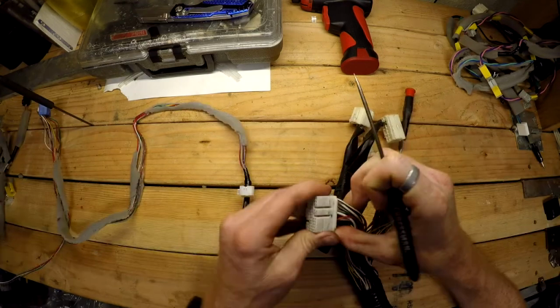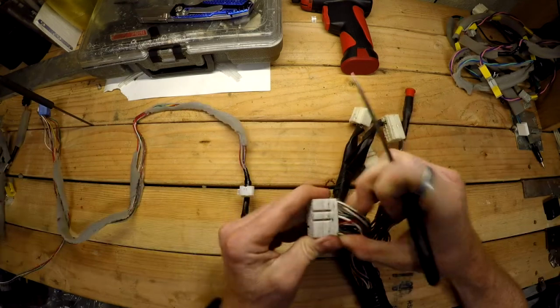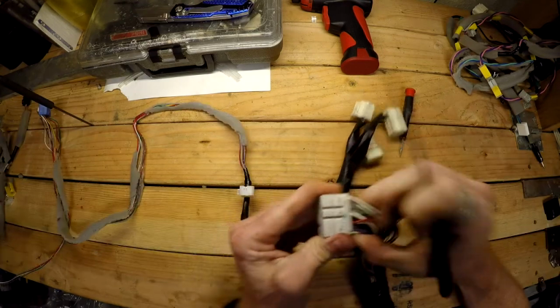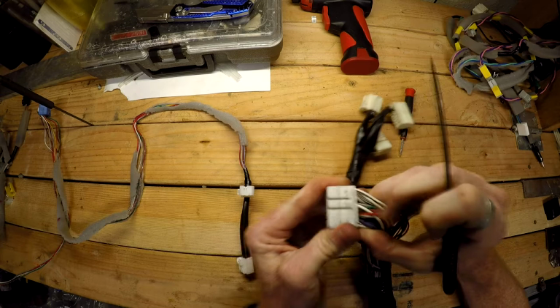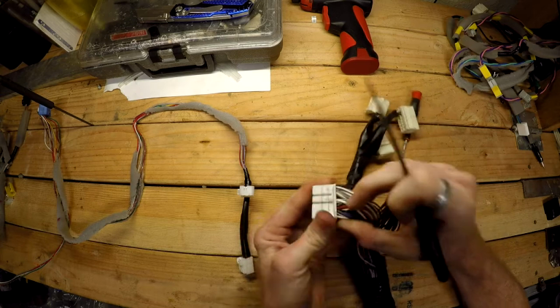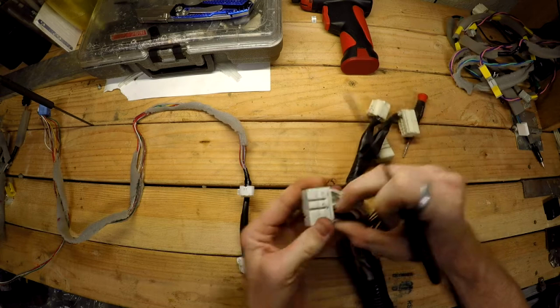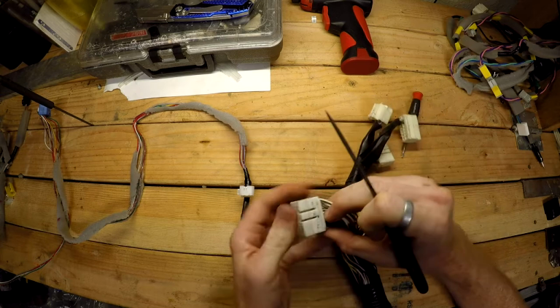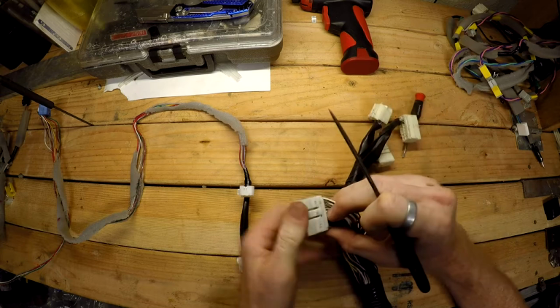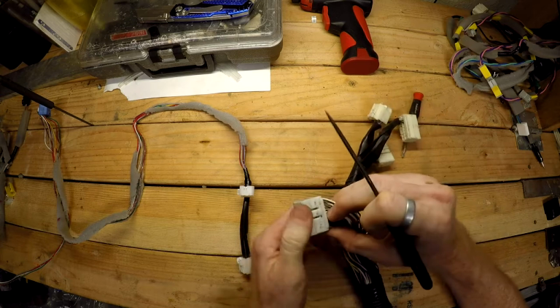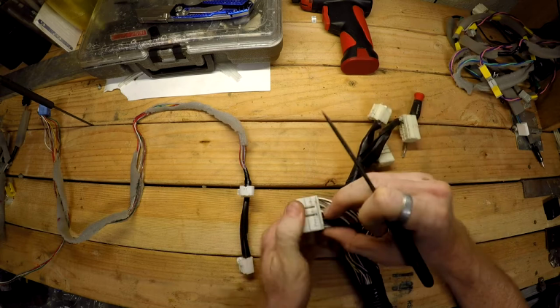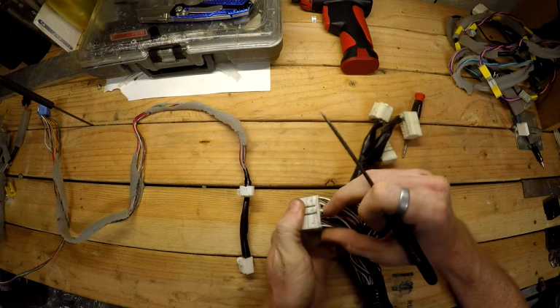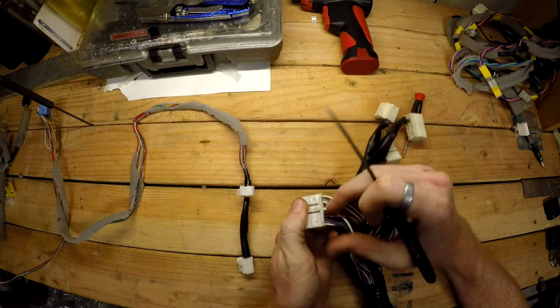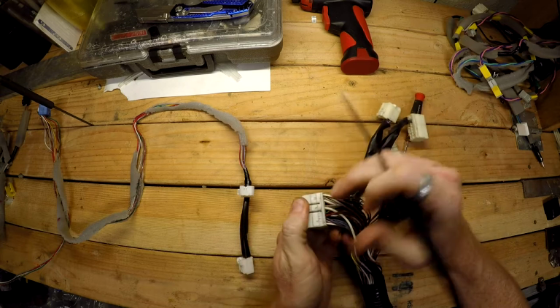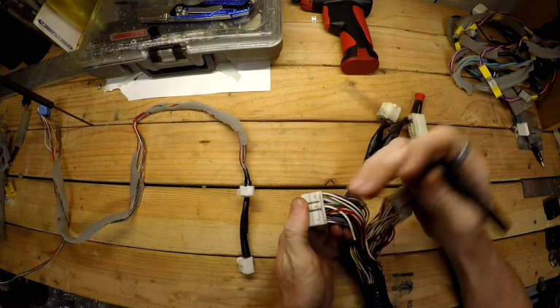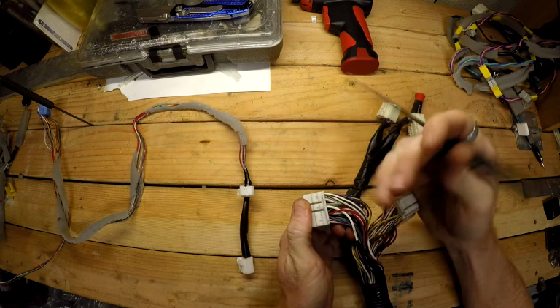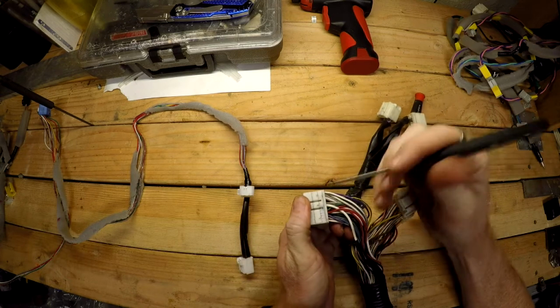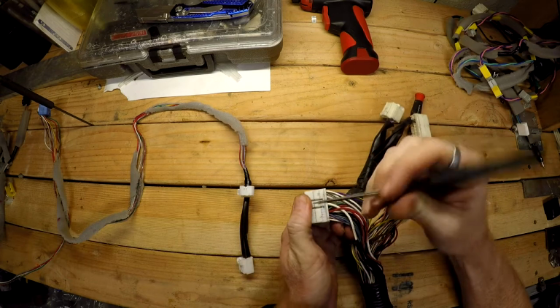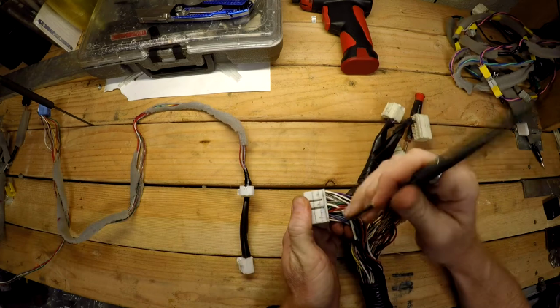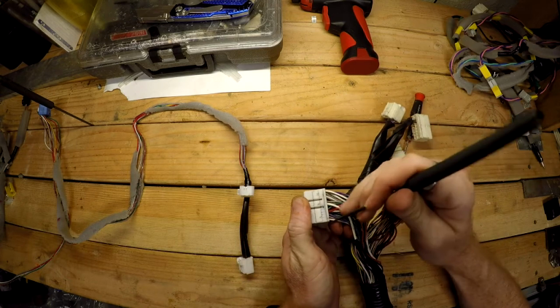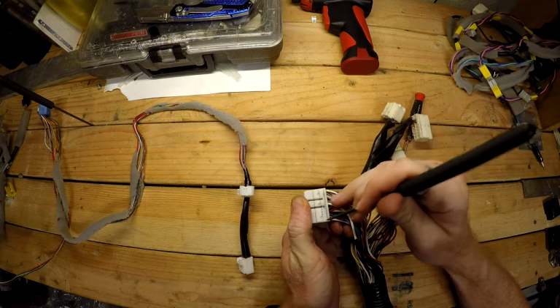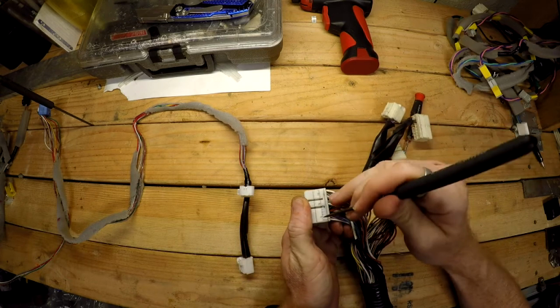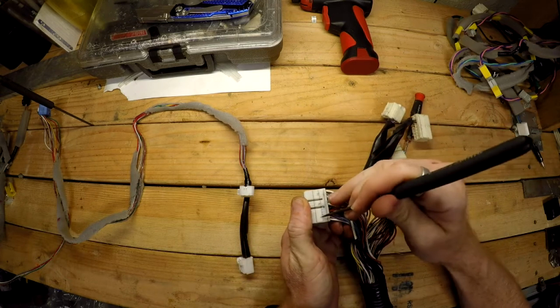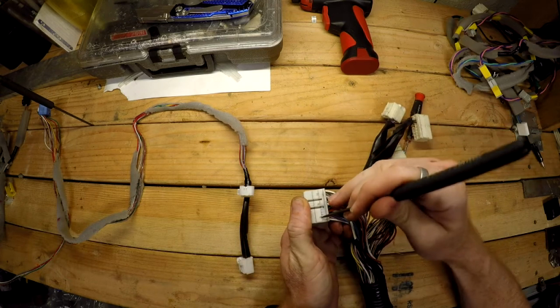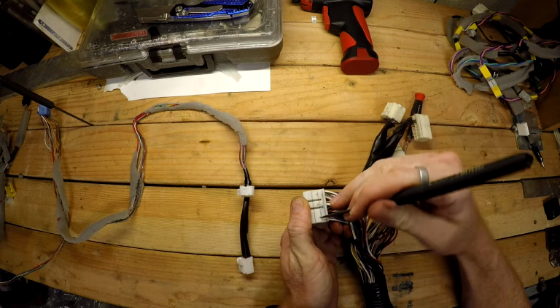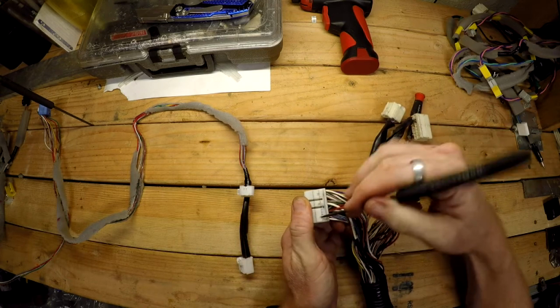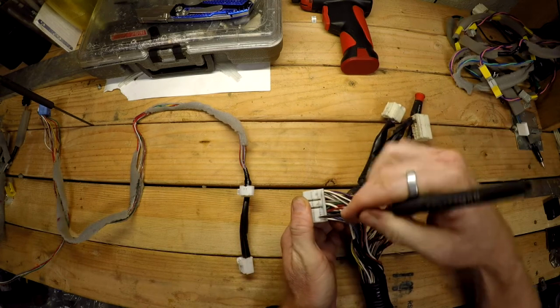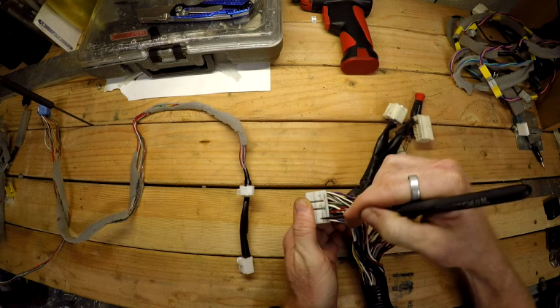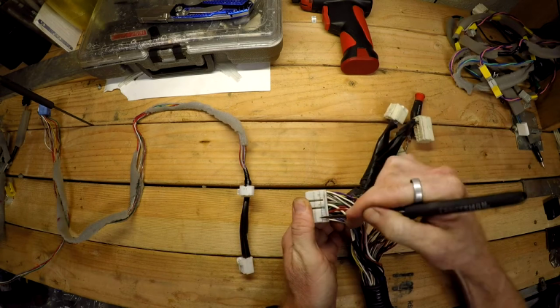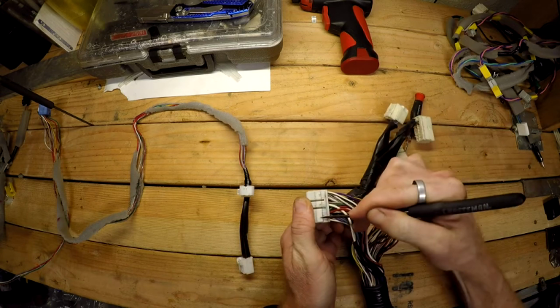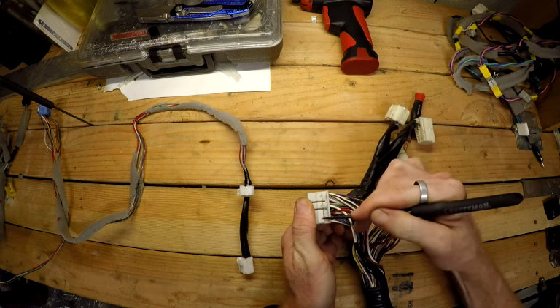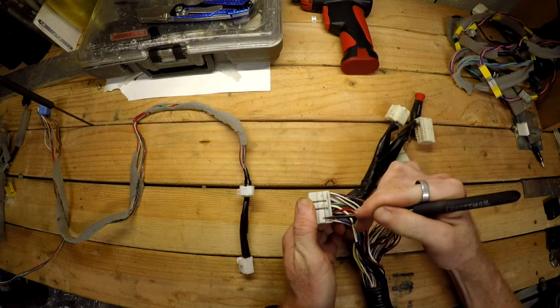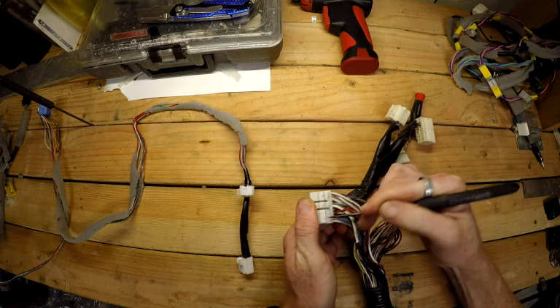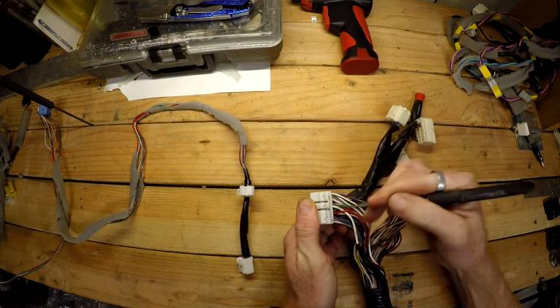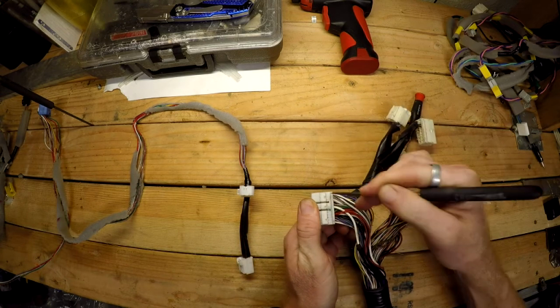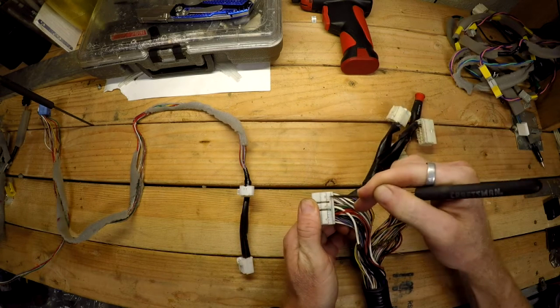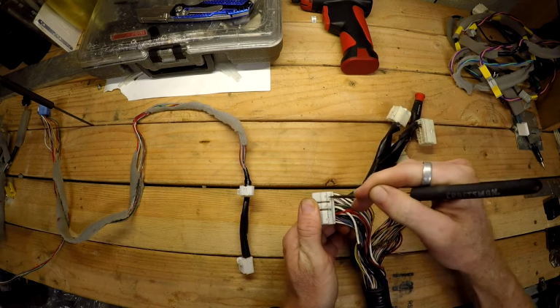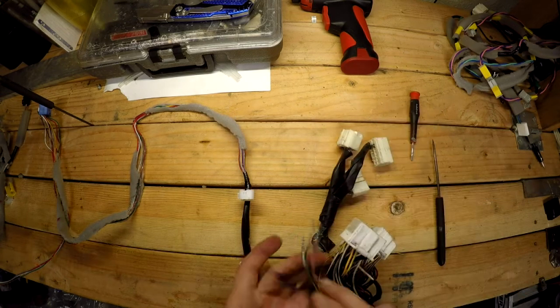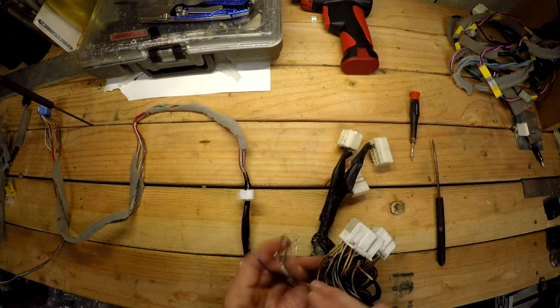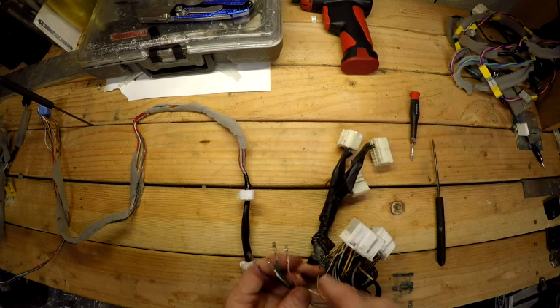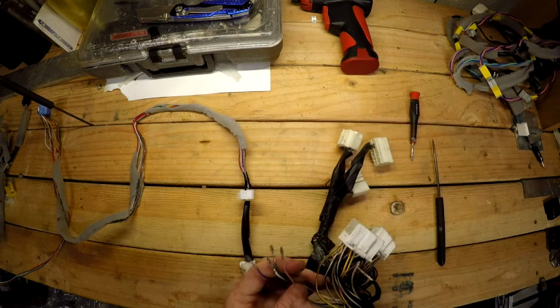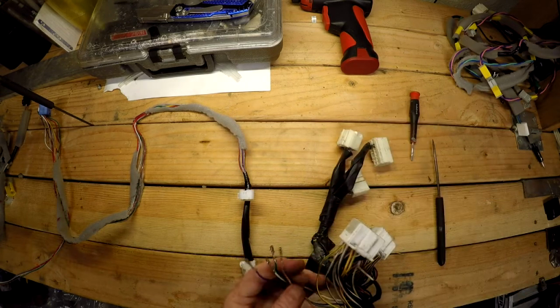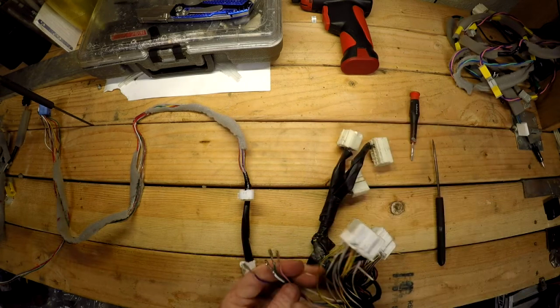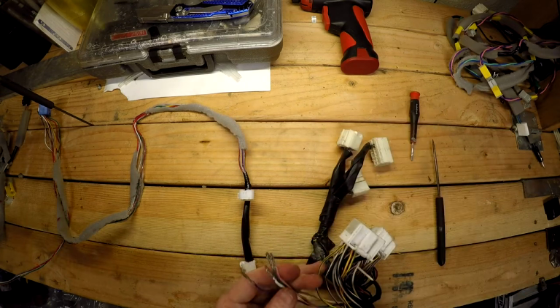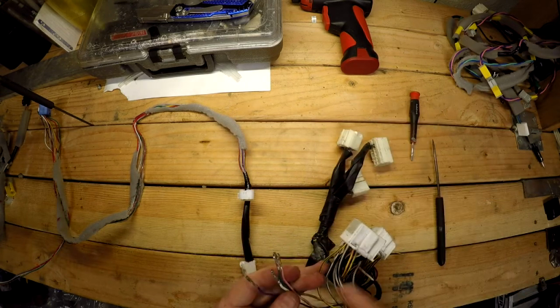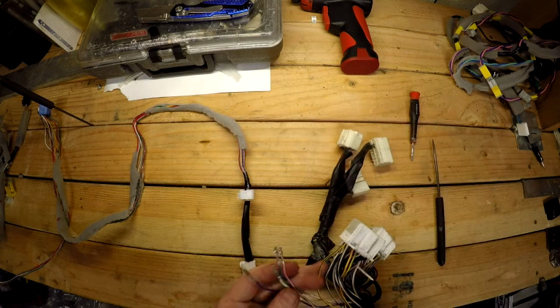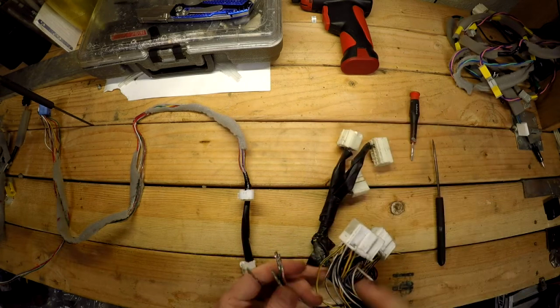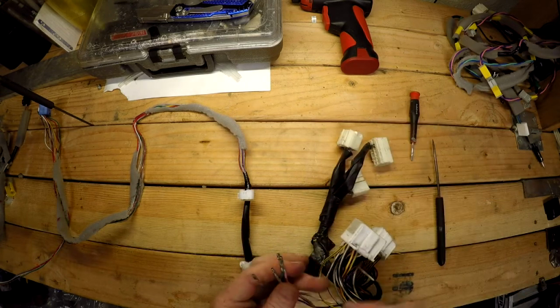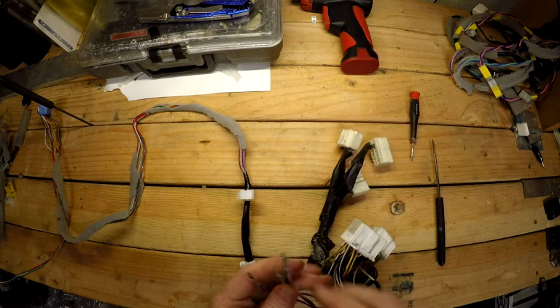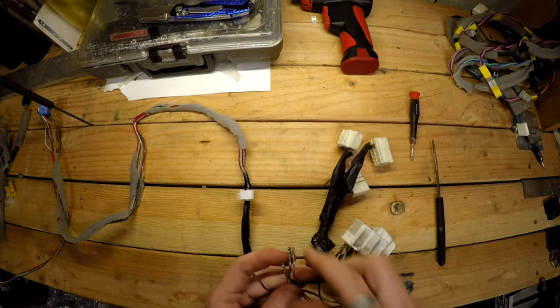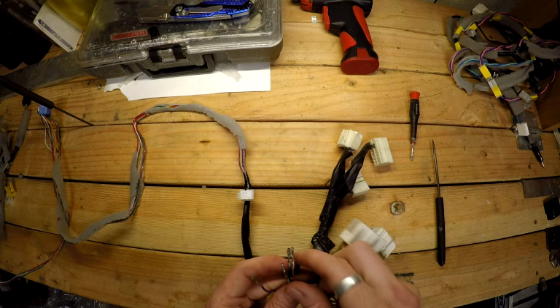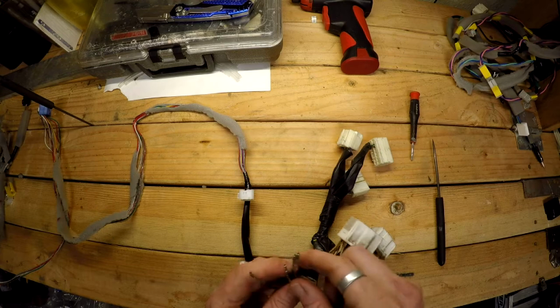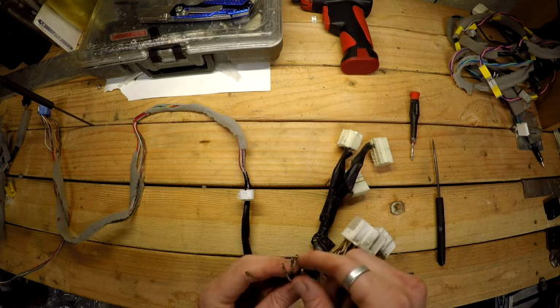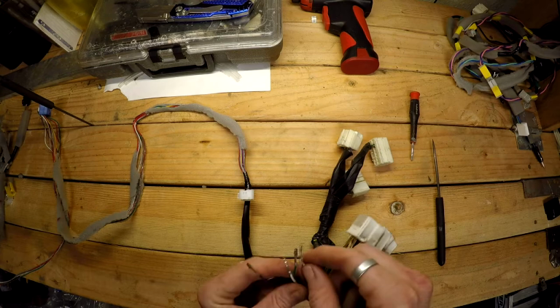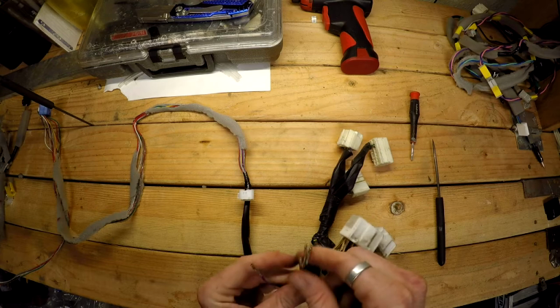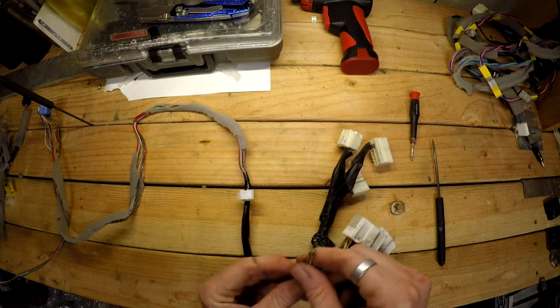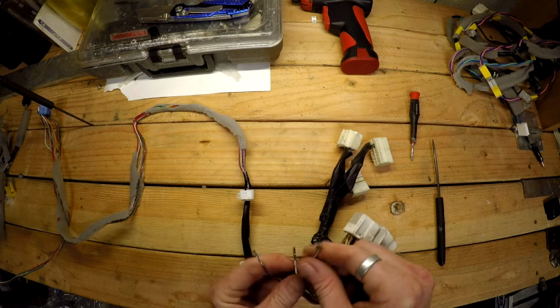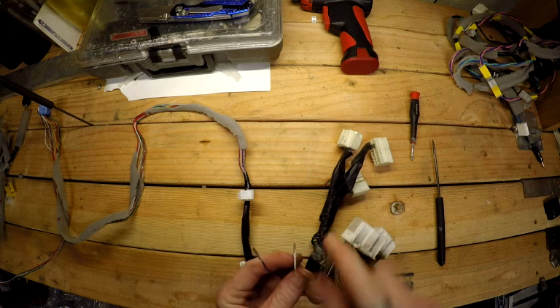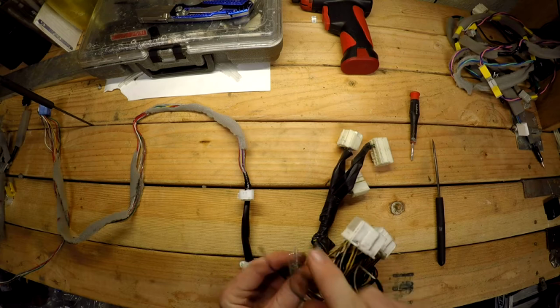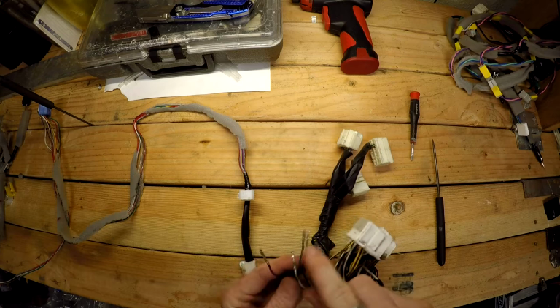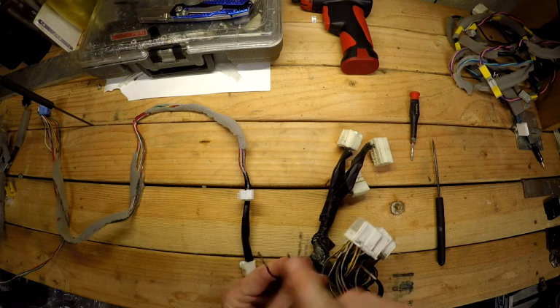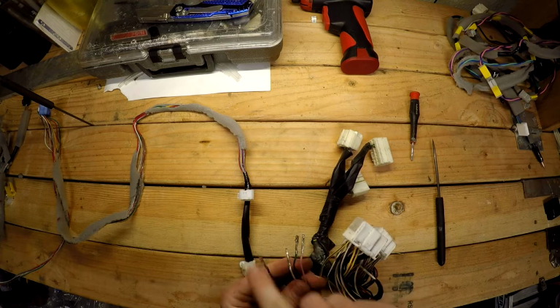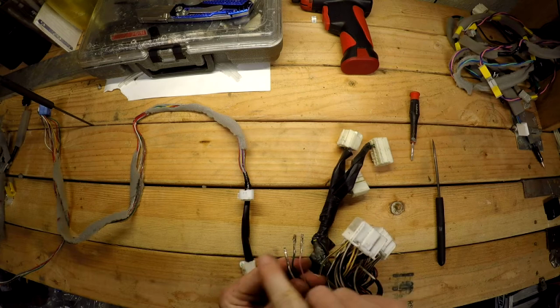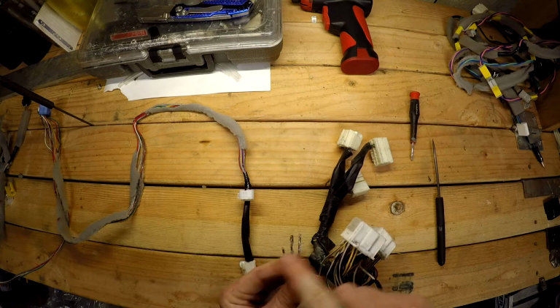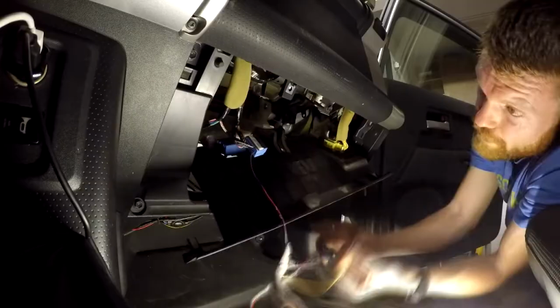I'm going to go through this RAV4 harness and just pull out a bunch of pins. You need to get 16 of these out because you need 16 of these pins.